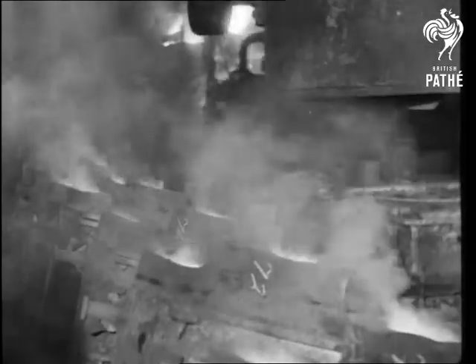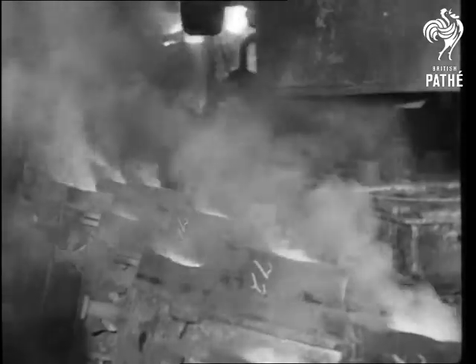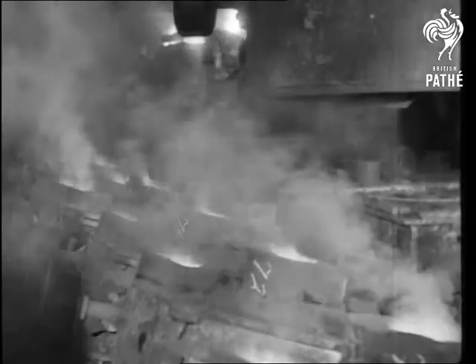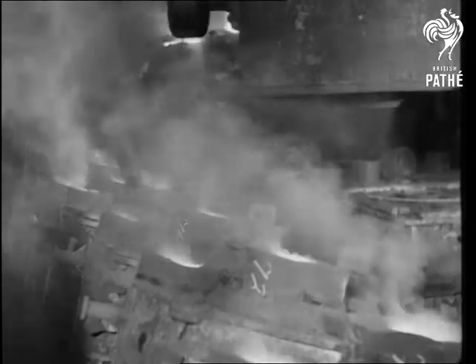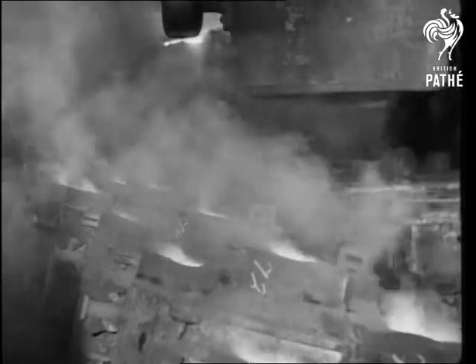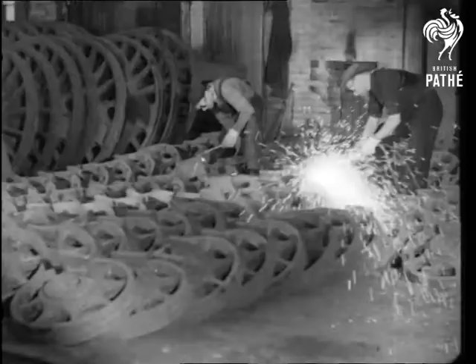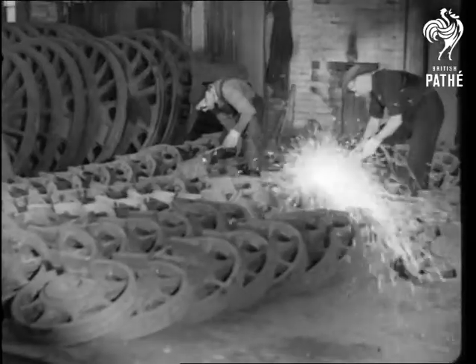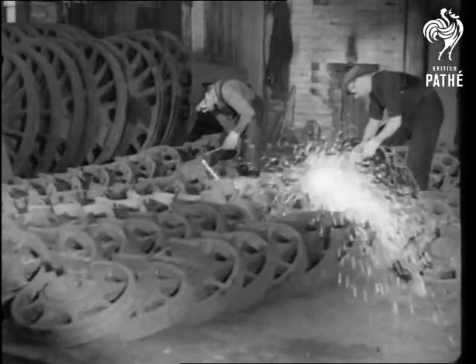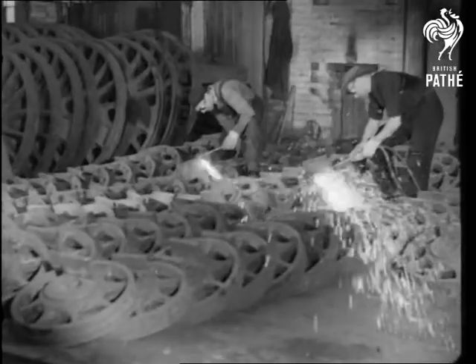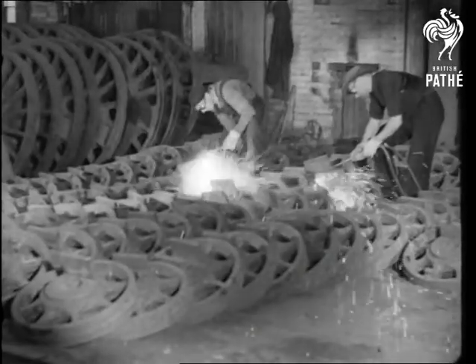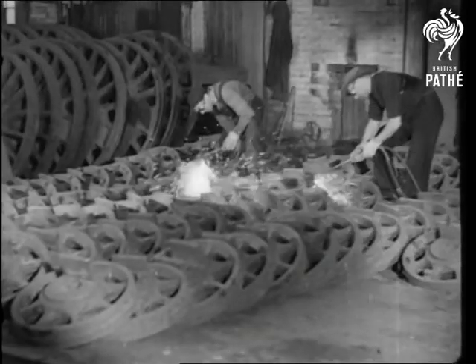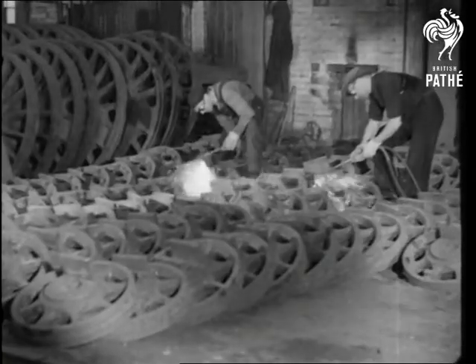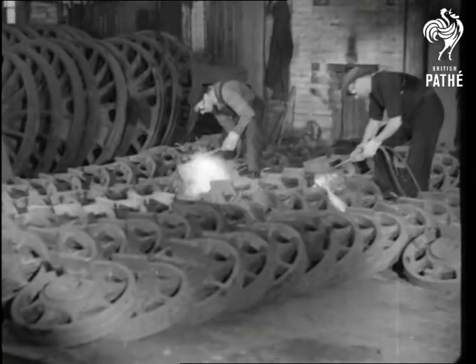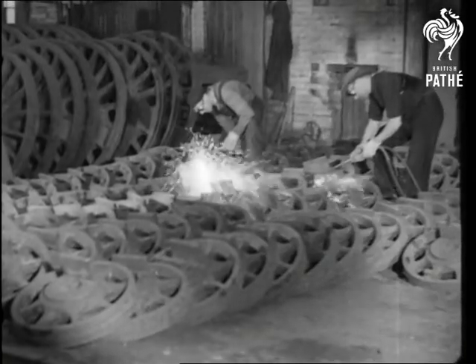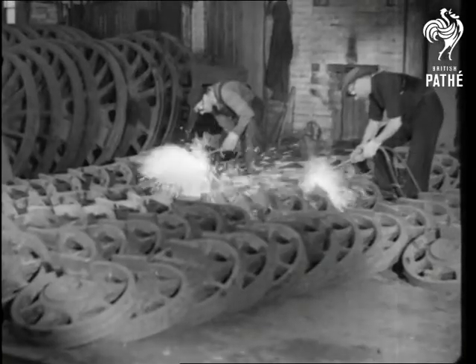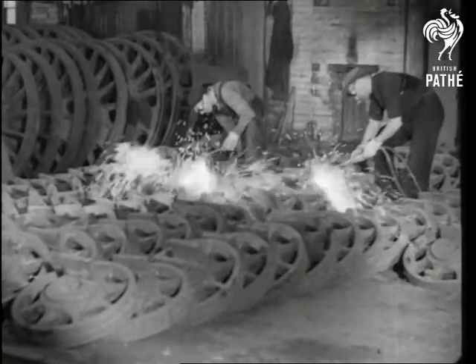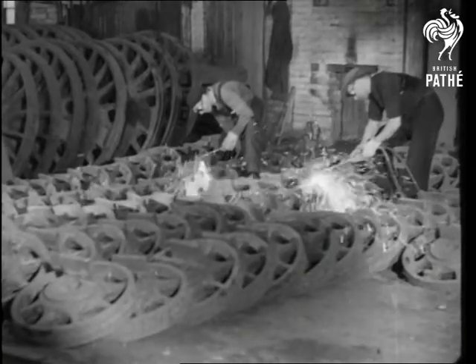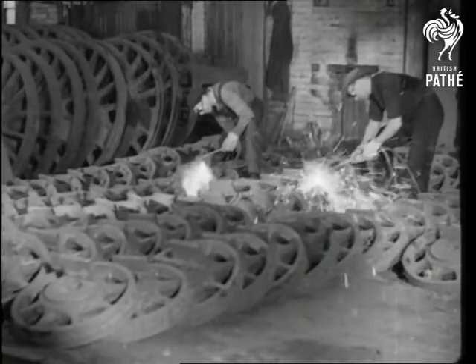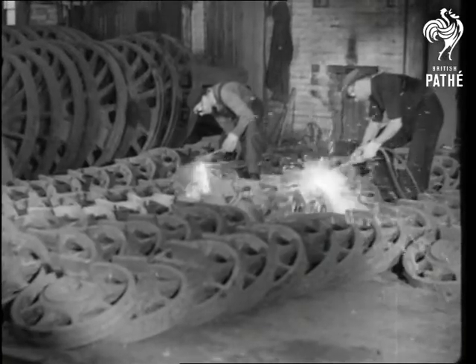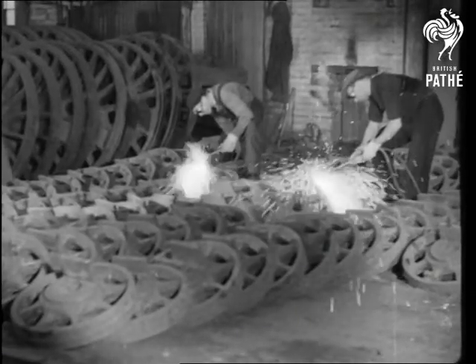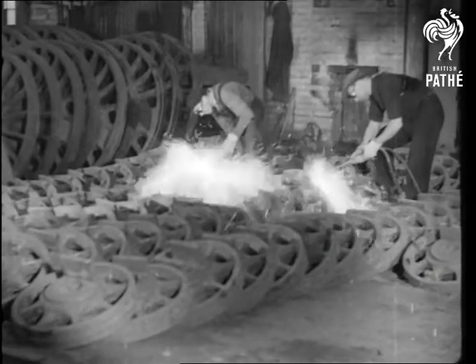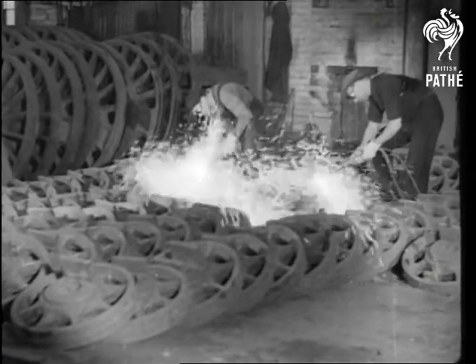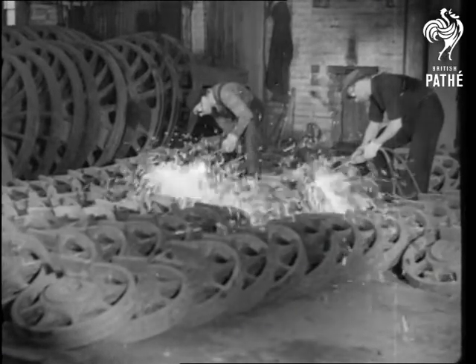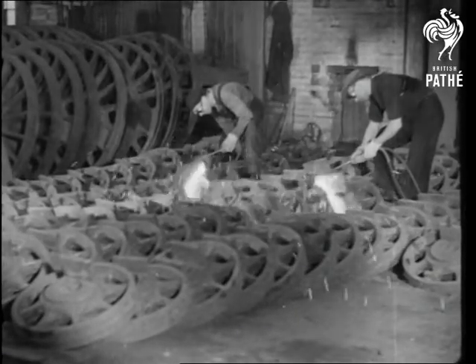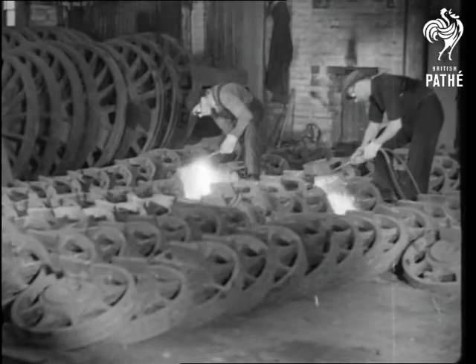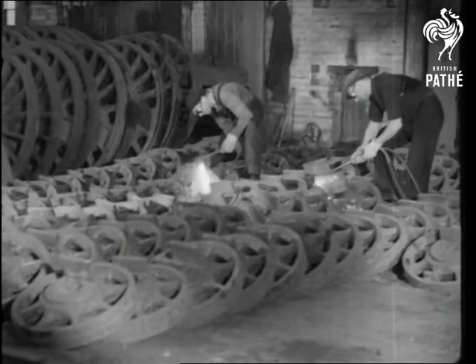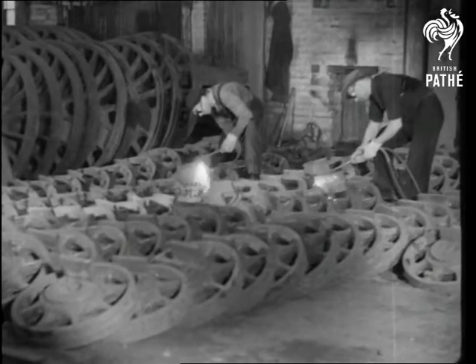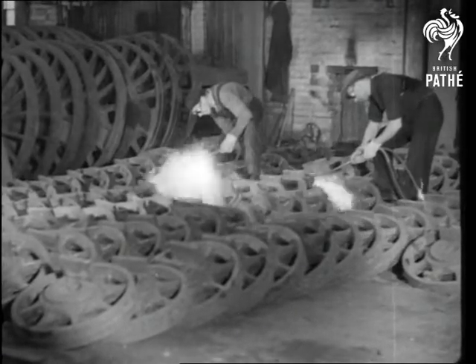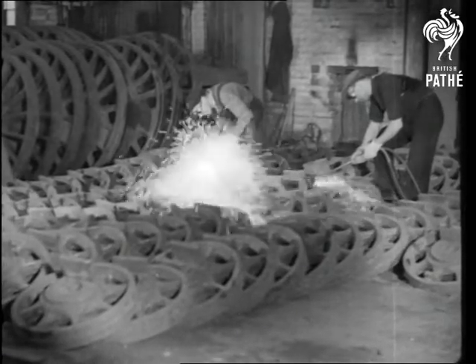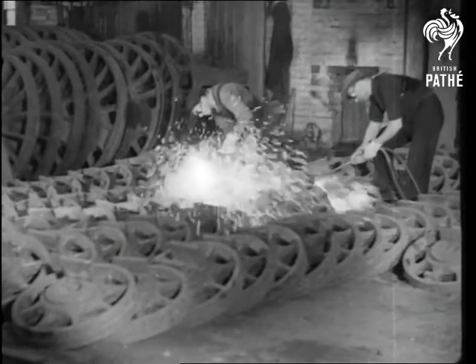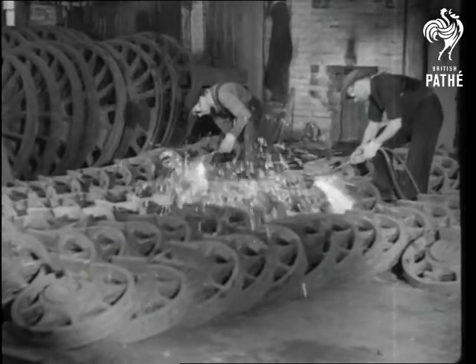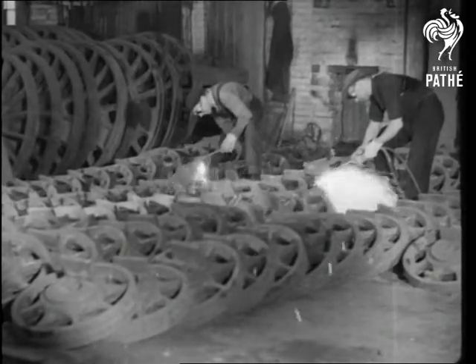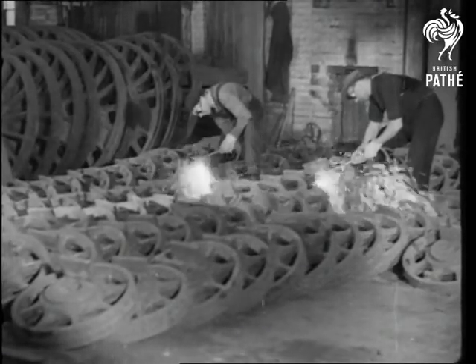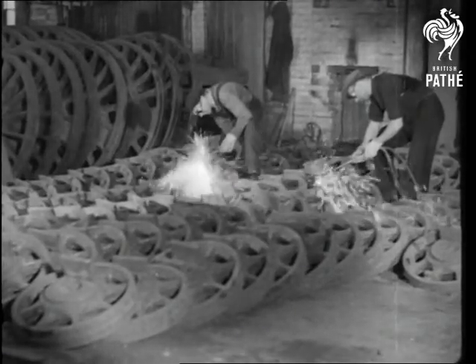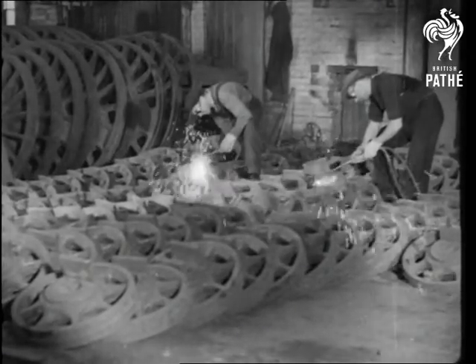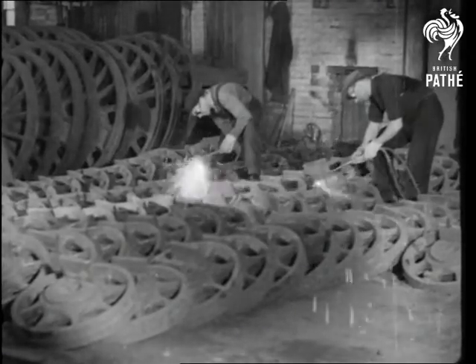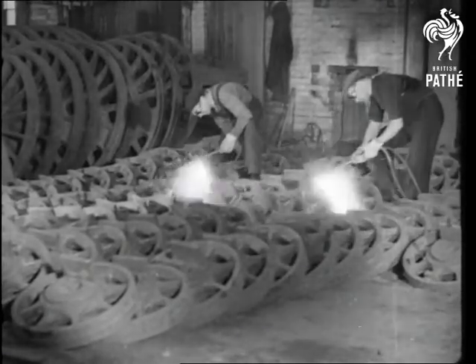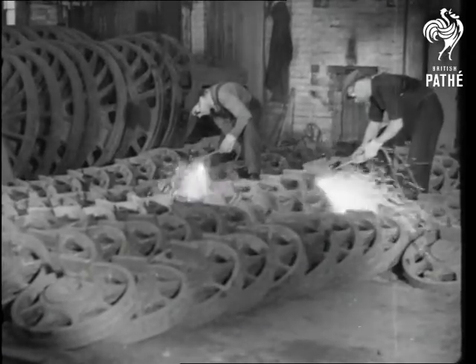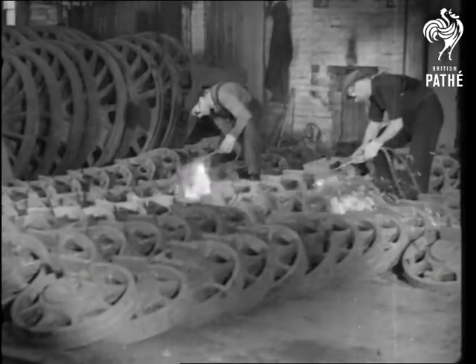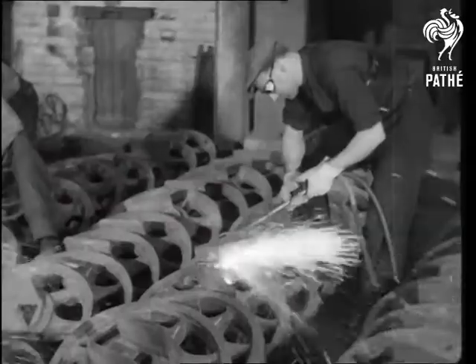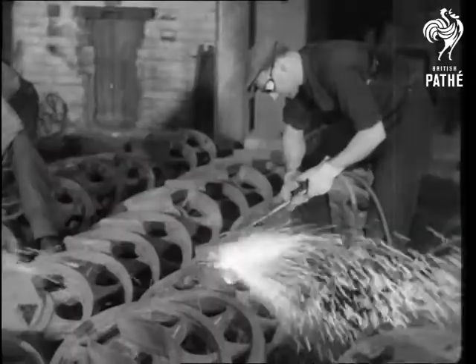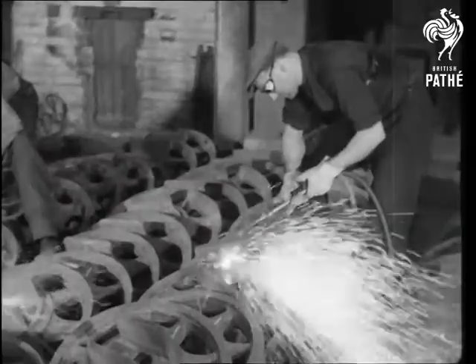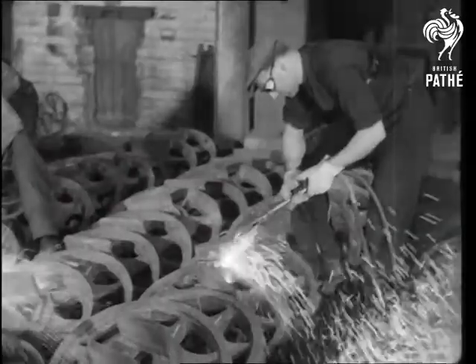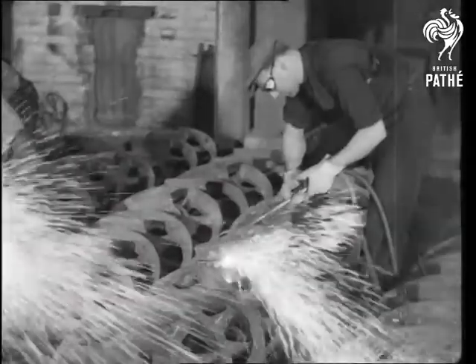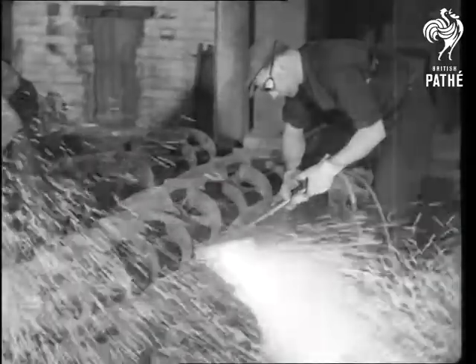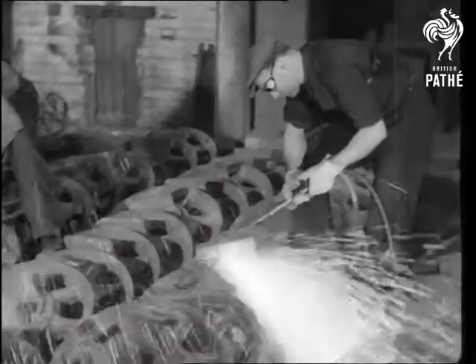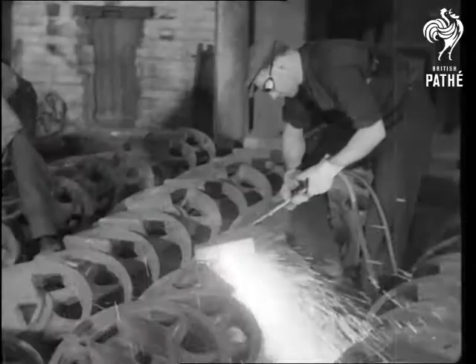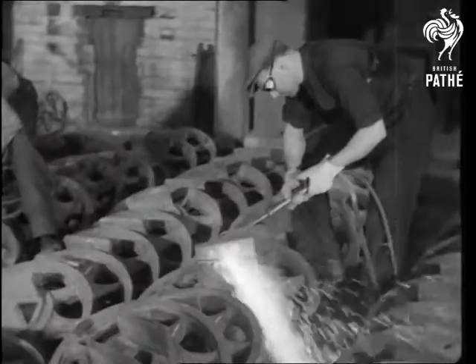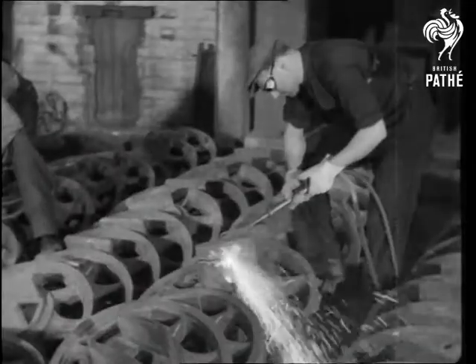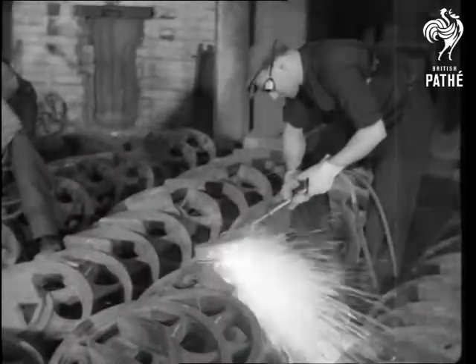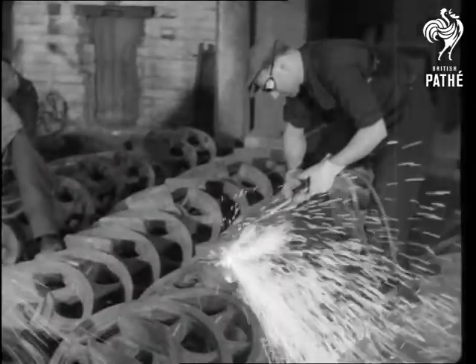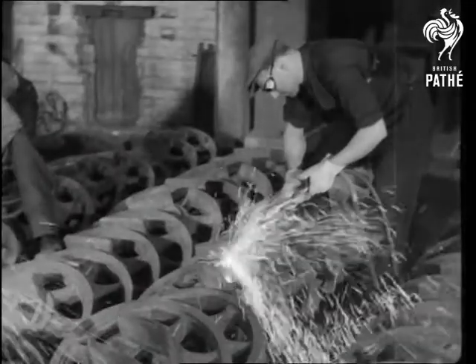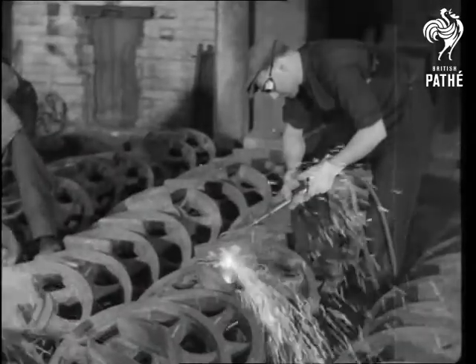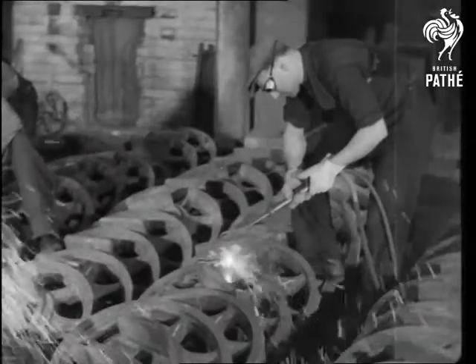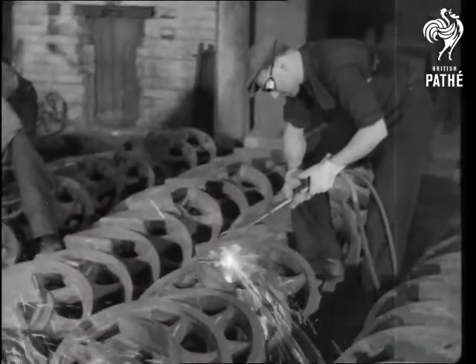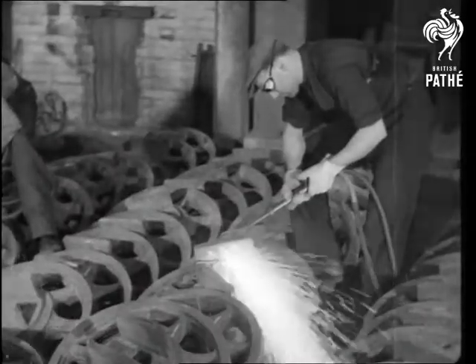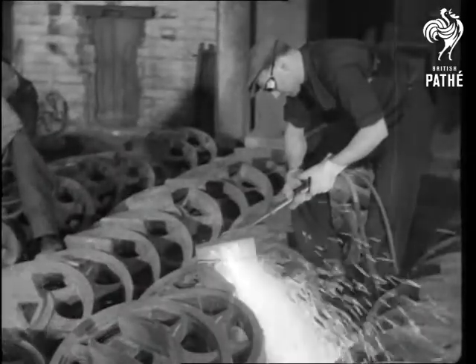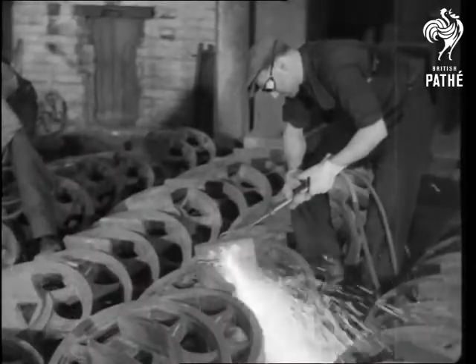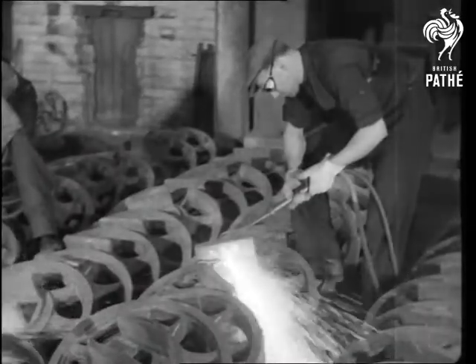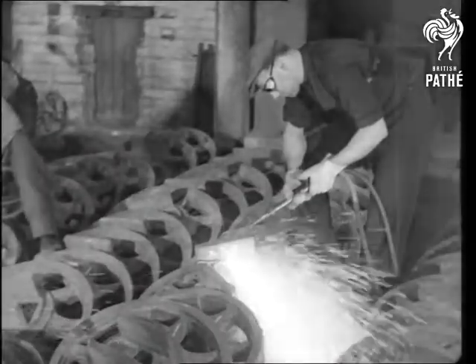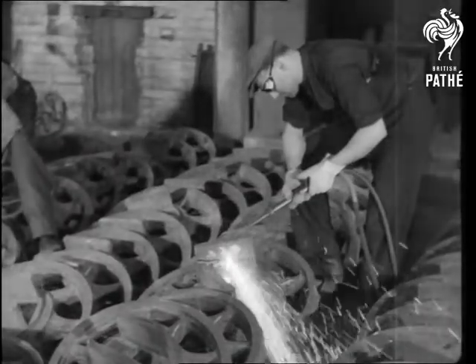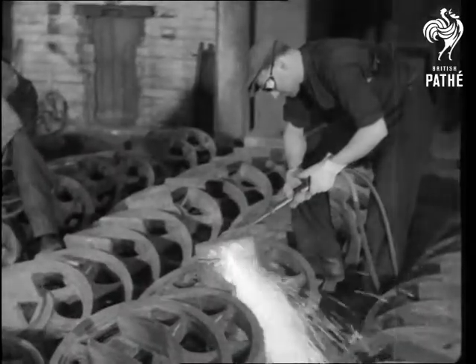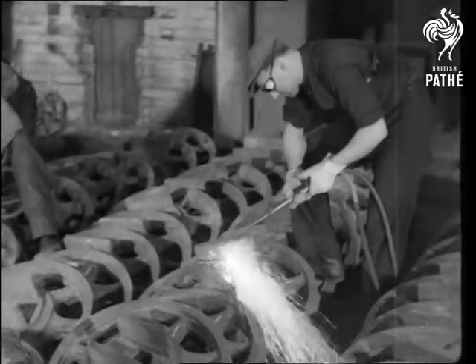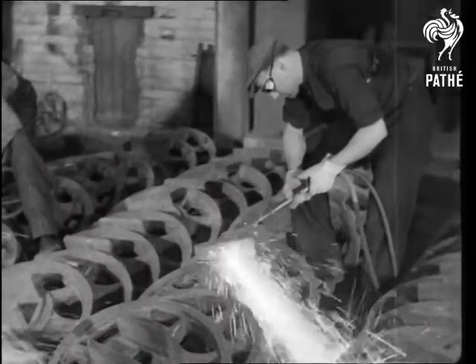When the wheels have been cooled, the test projections on which the official inspector has placed his approving stamp are removed by oxy-acetylene cutters.